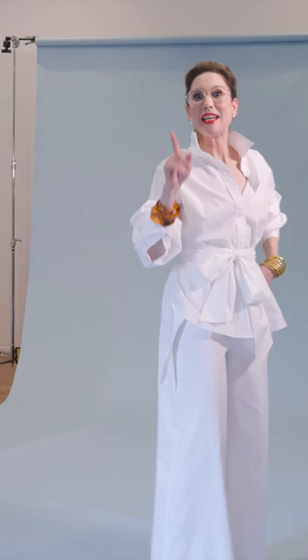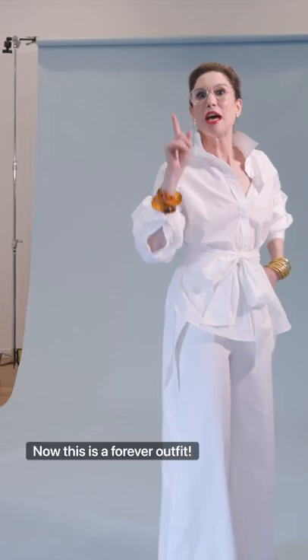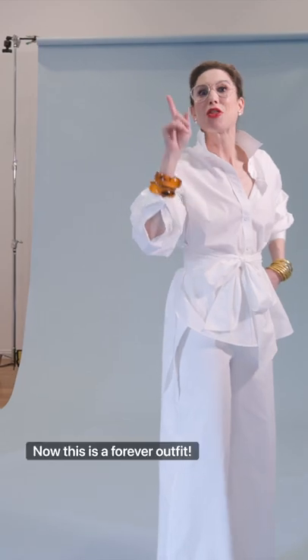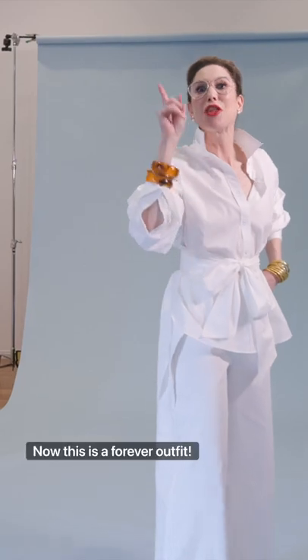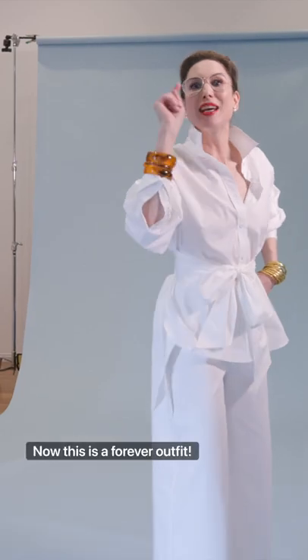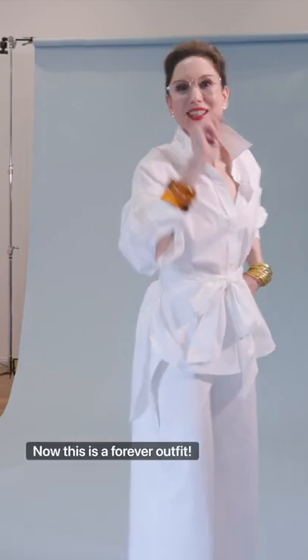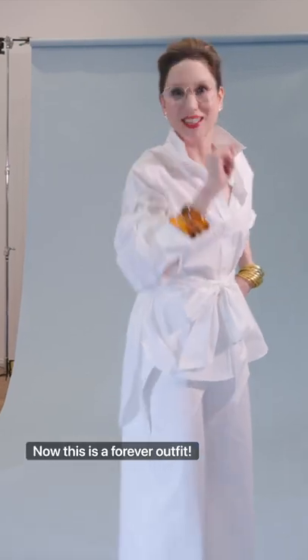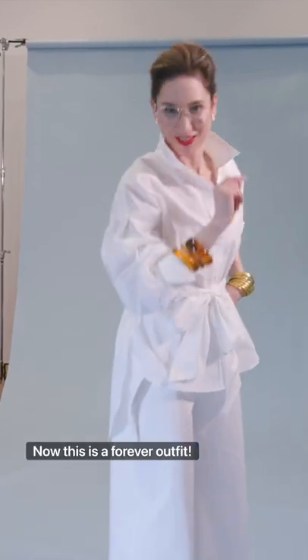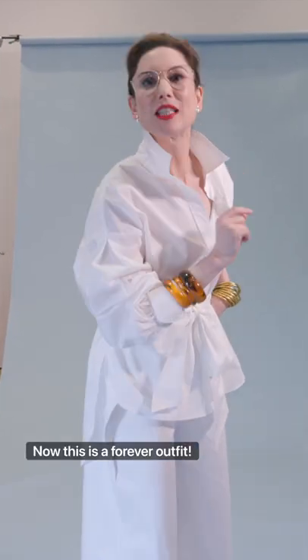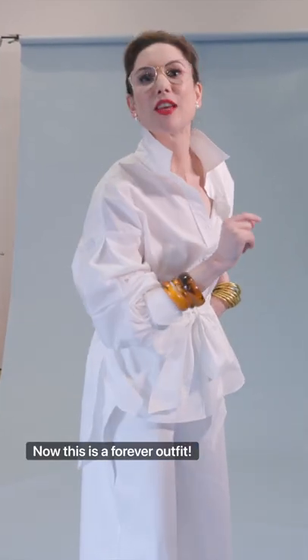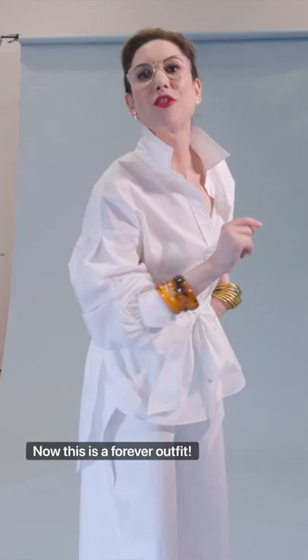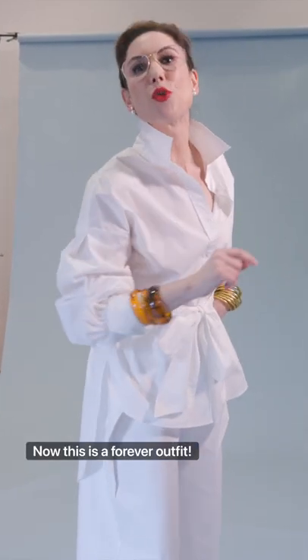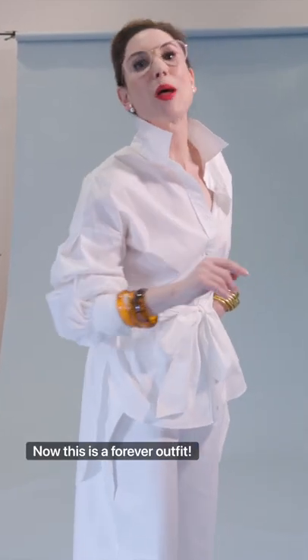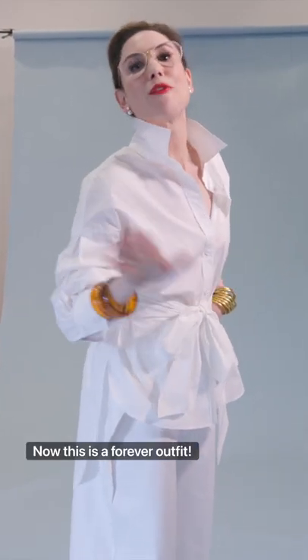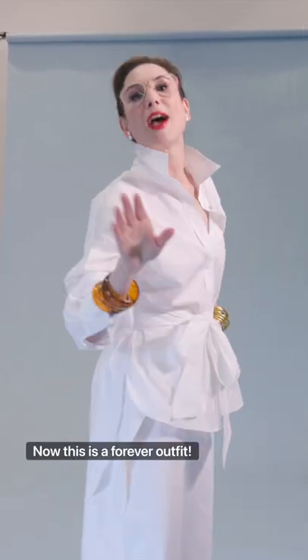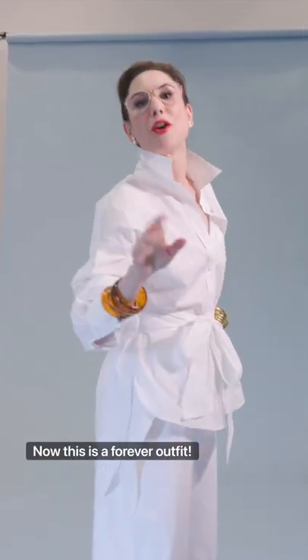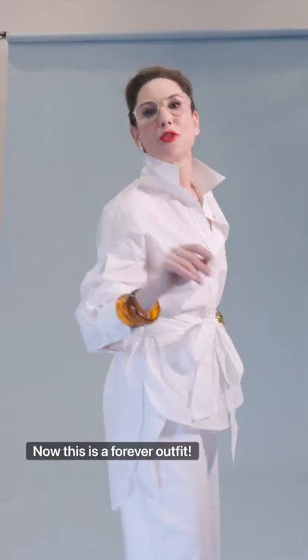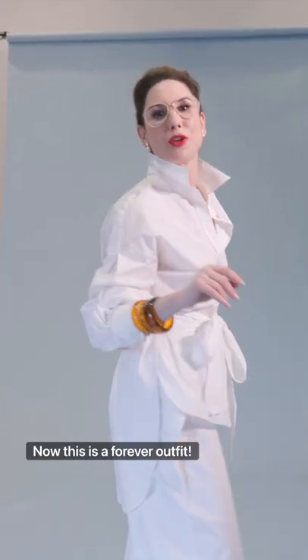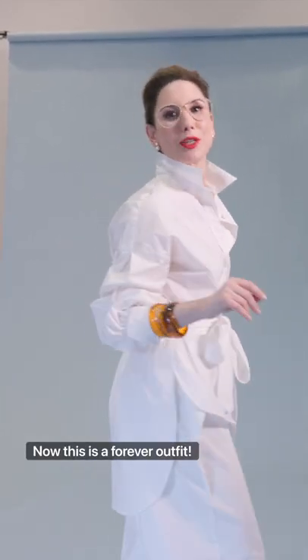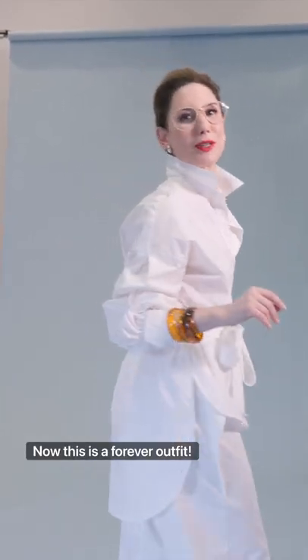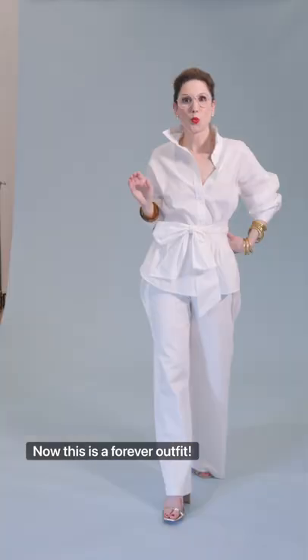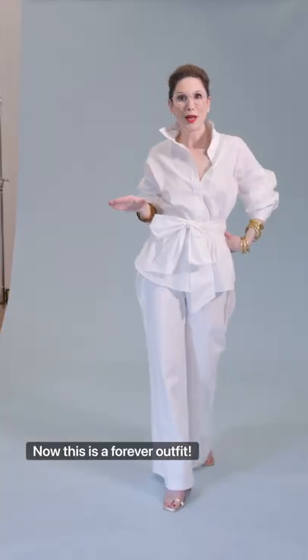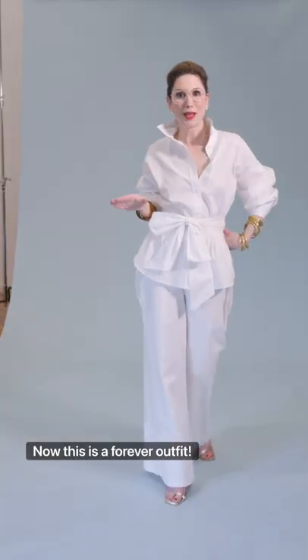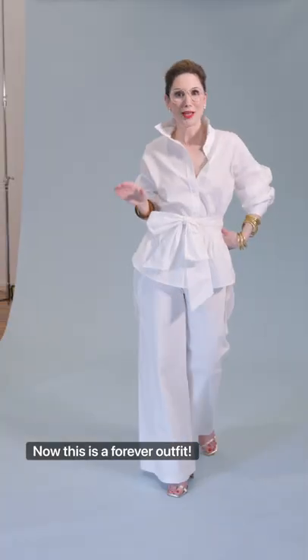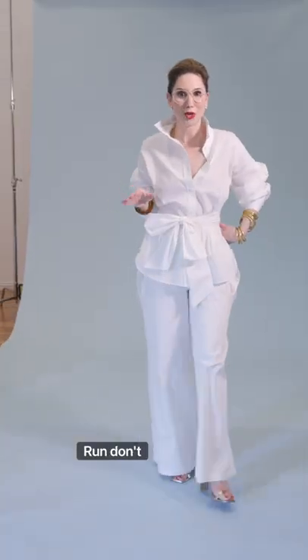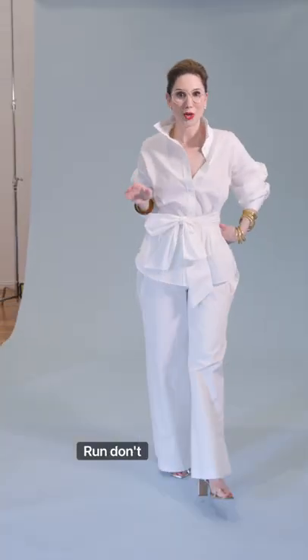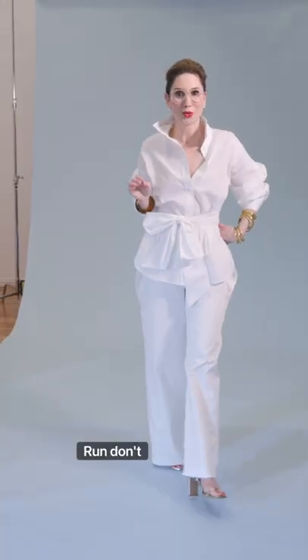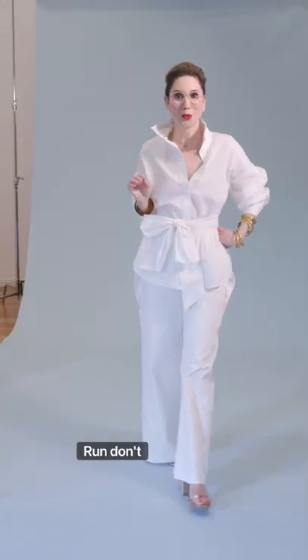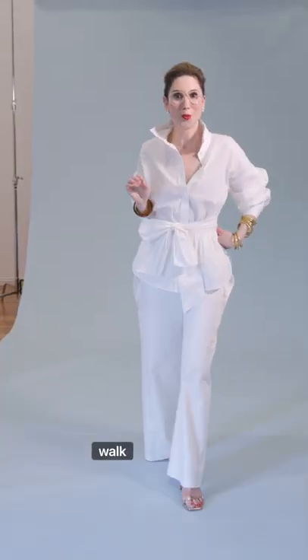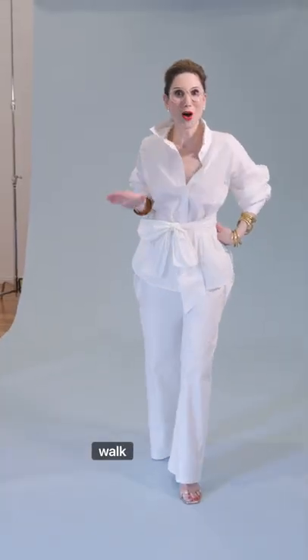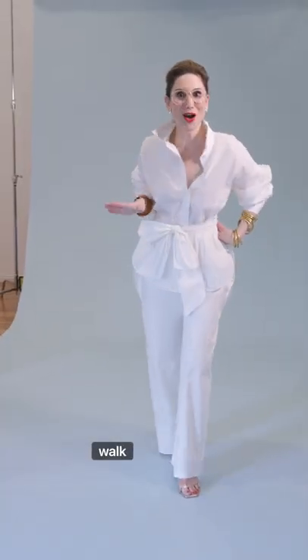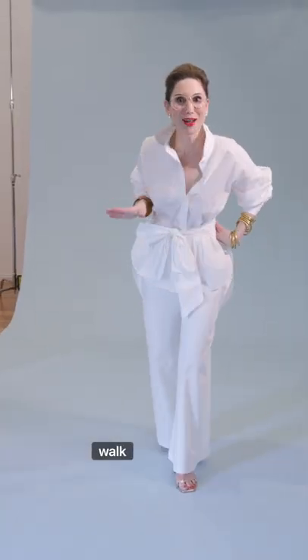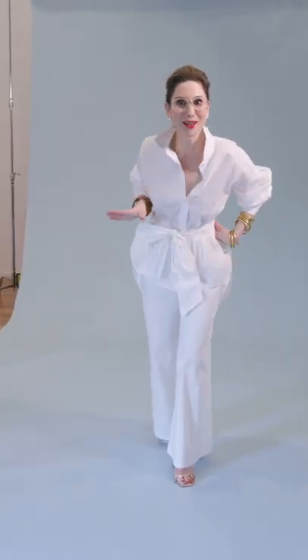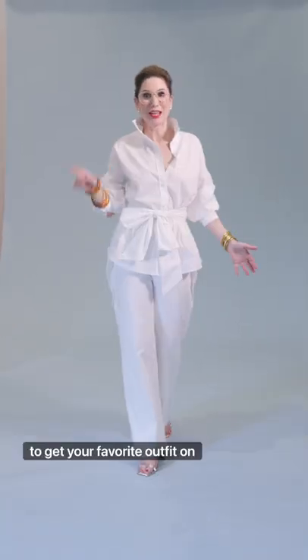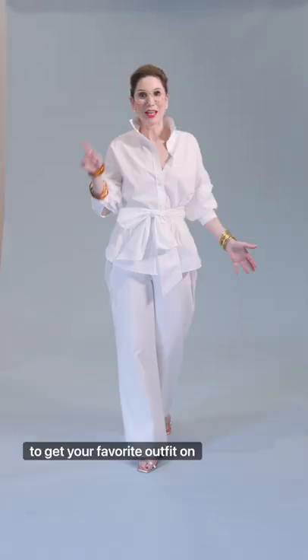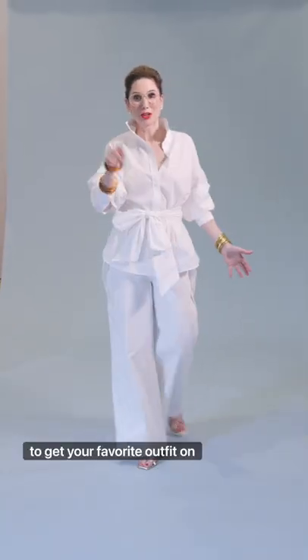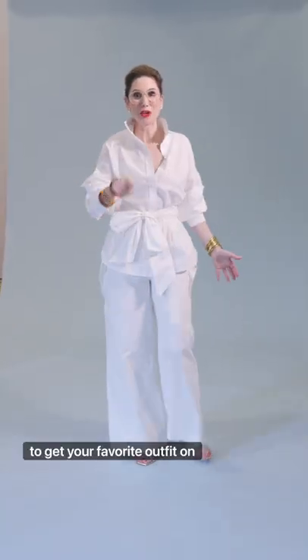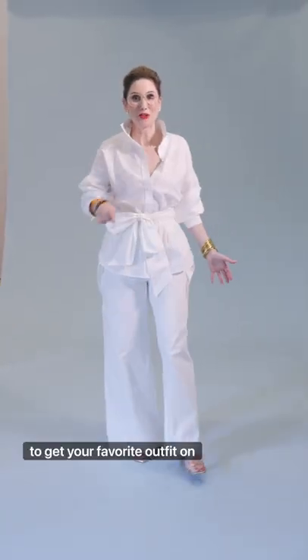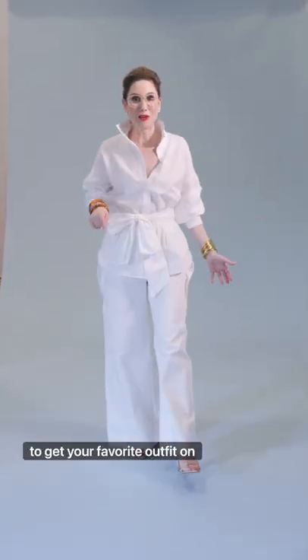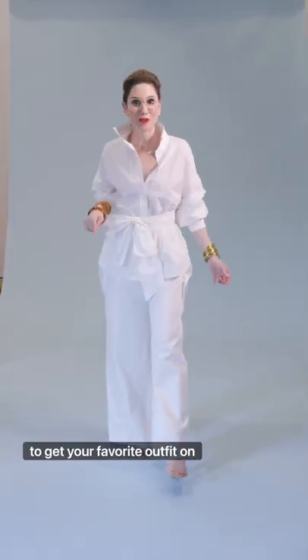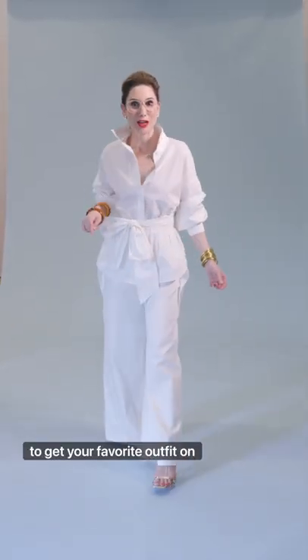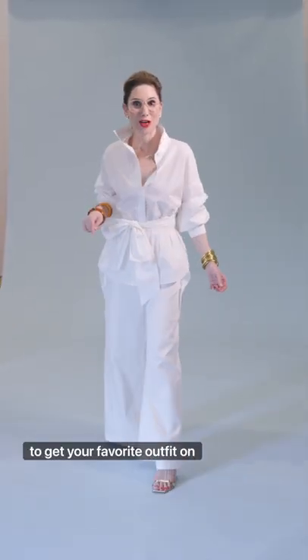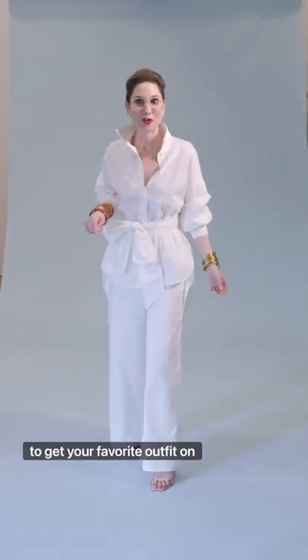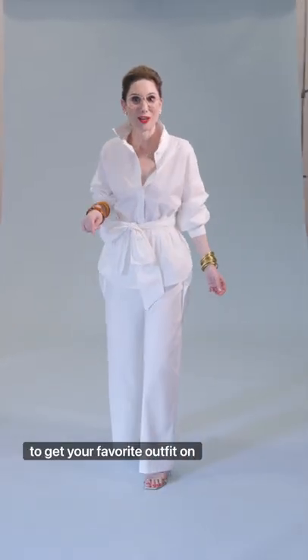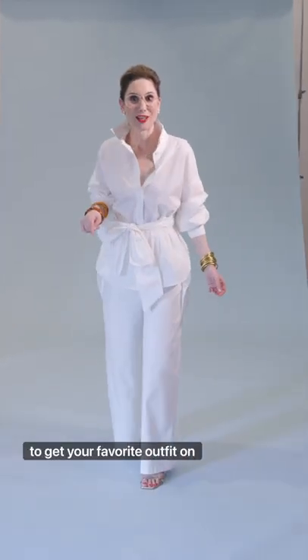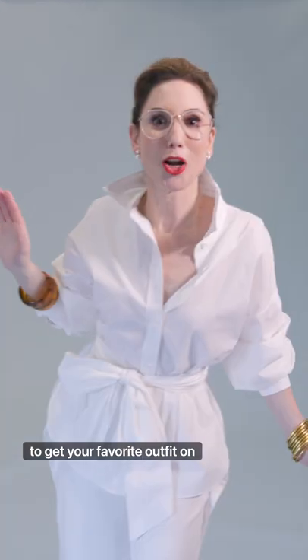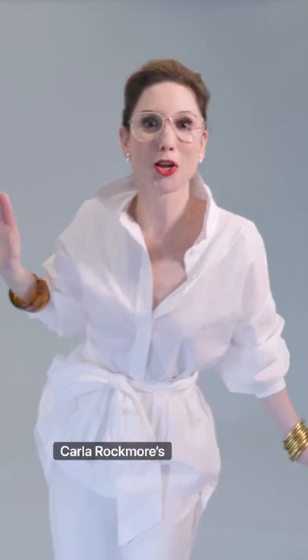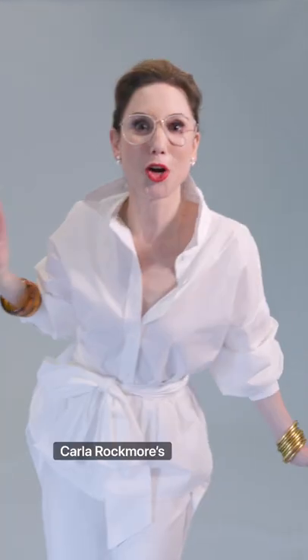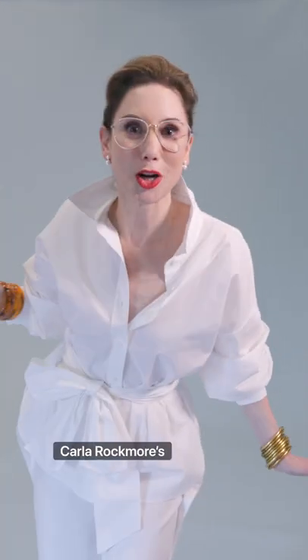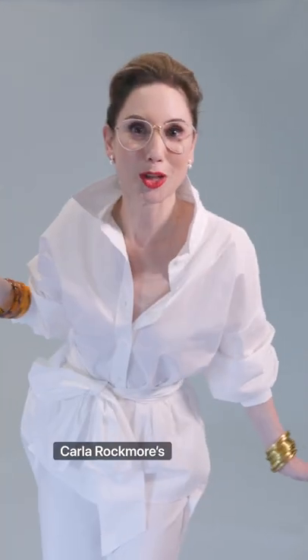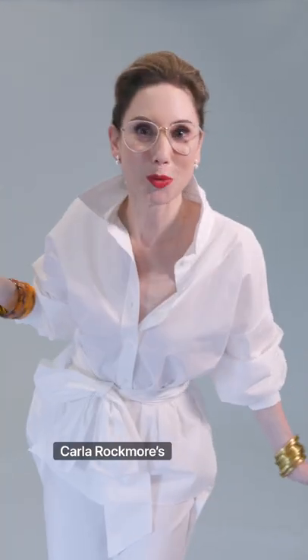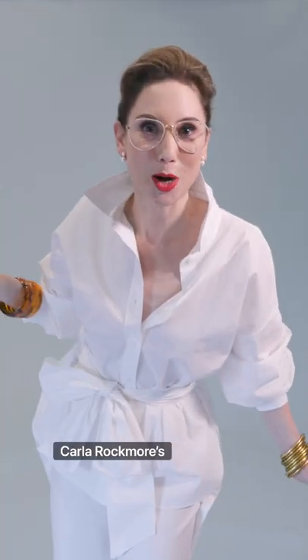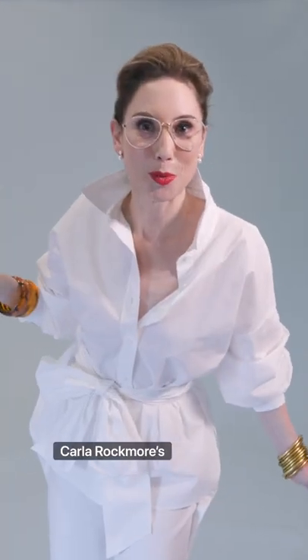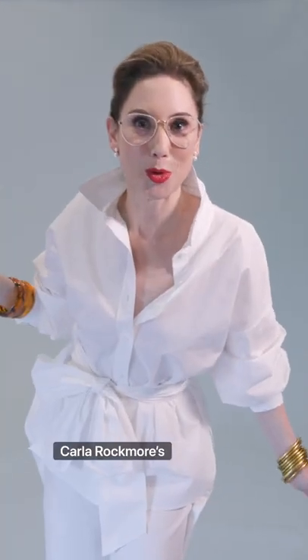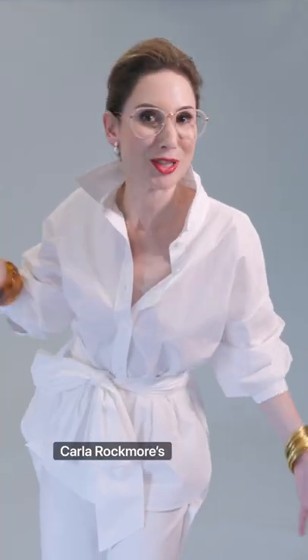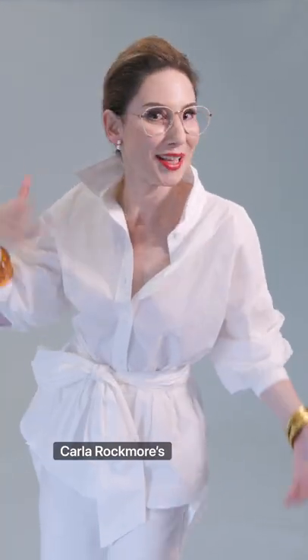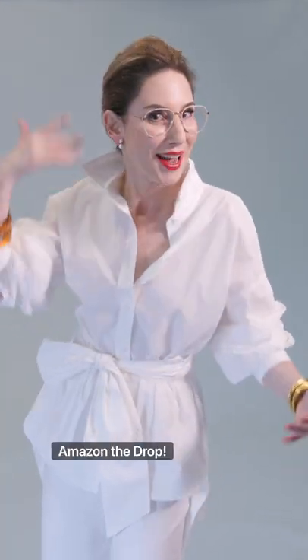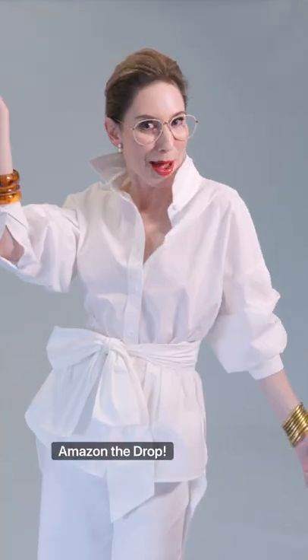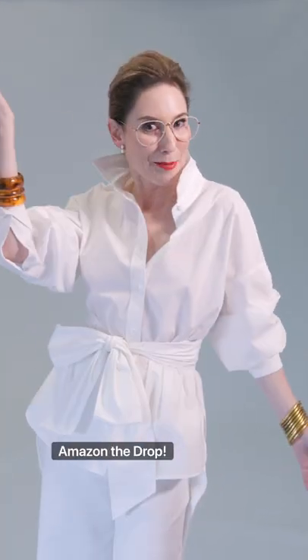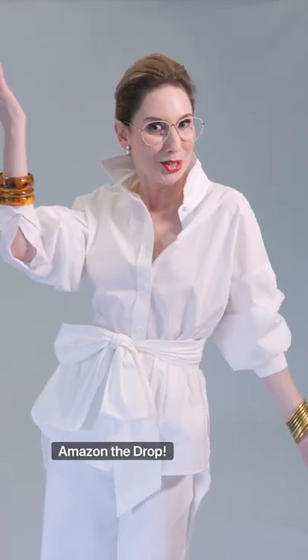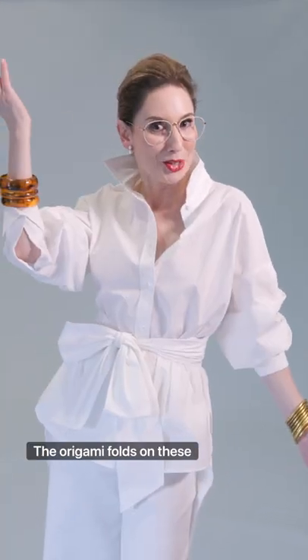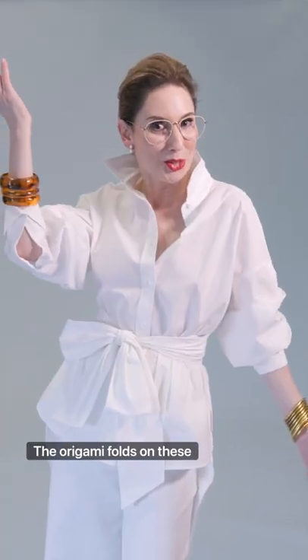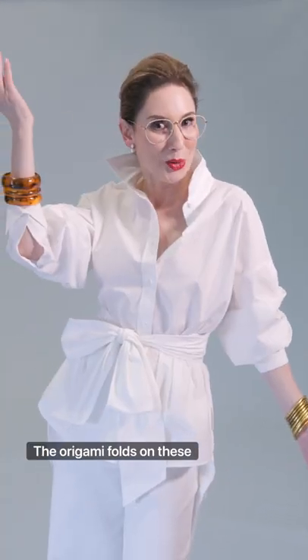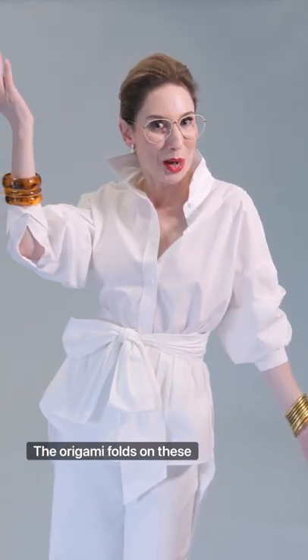Now this is a forever outfit. Run, don't walk, and get your favorite outfit on Carla Rockmore's Amazon The Drop.